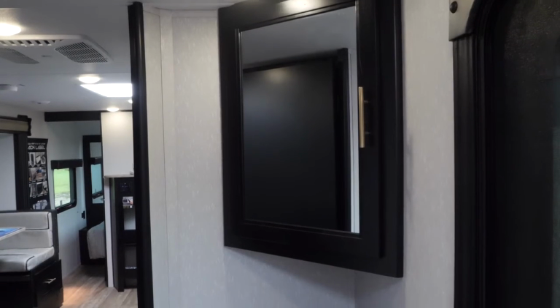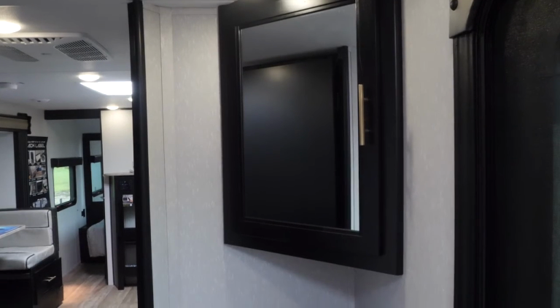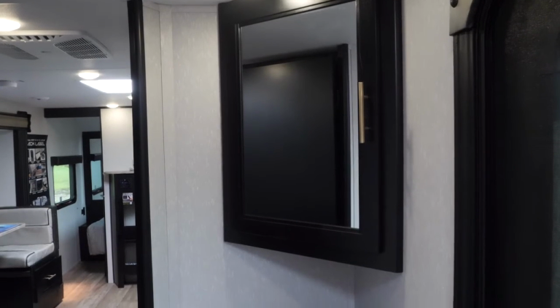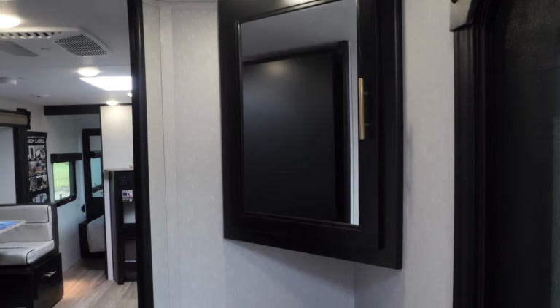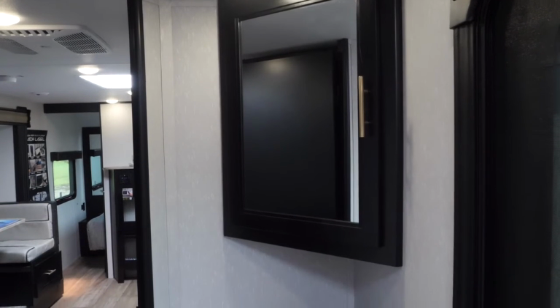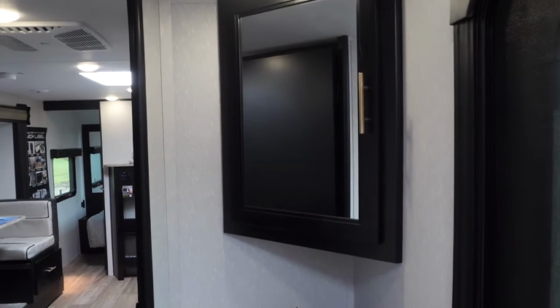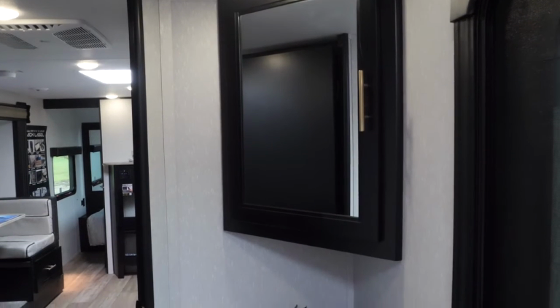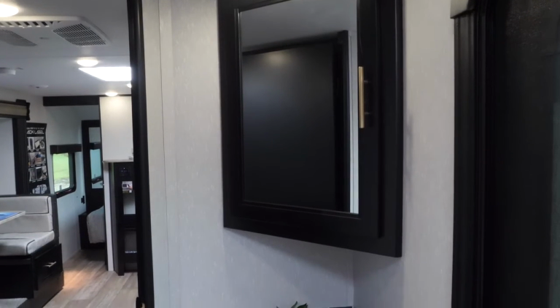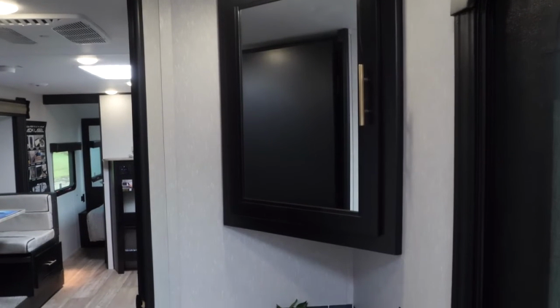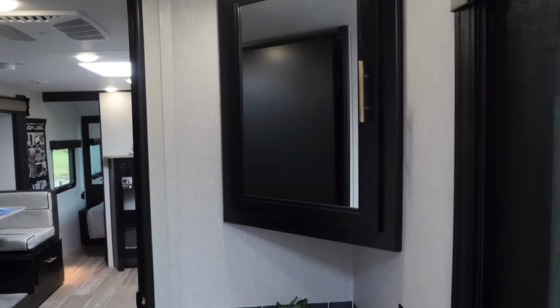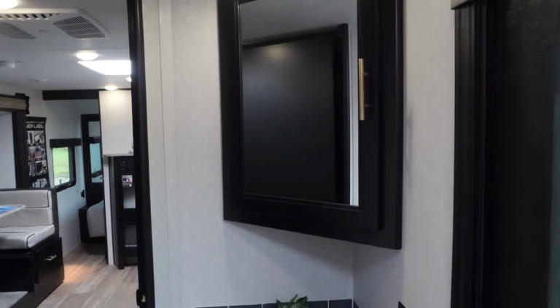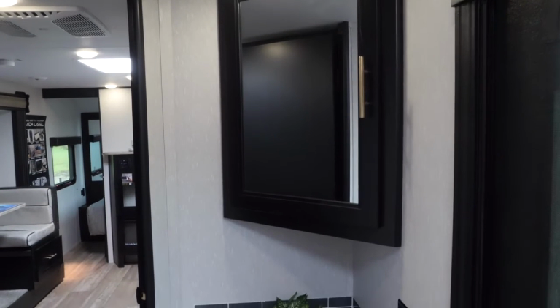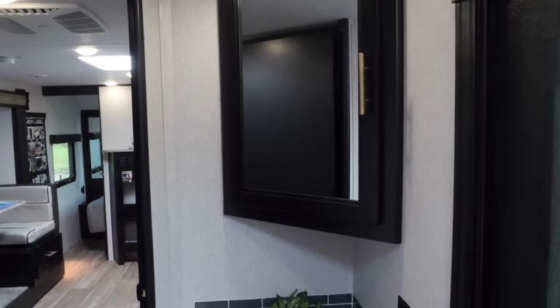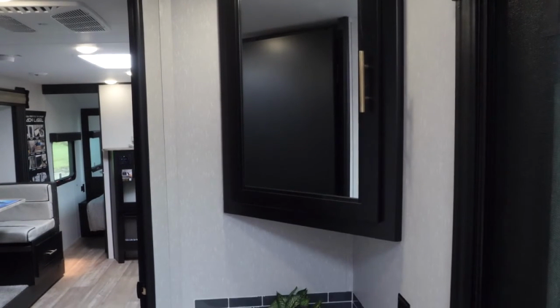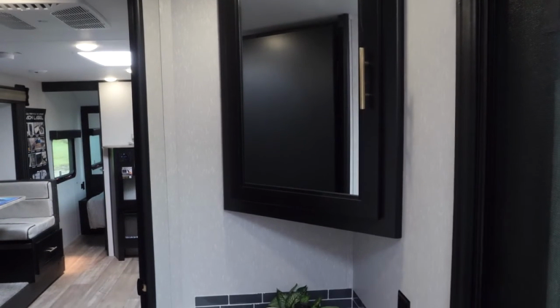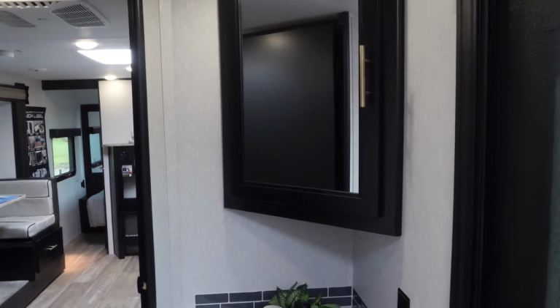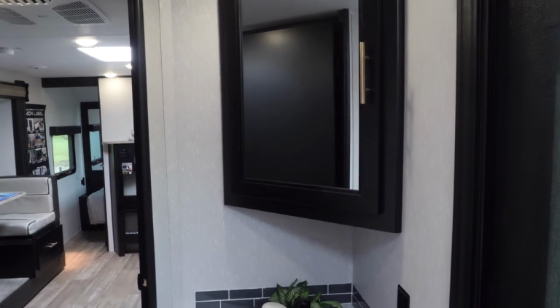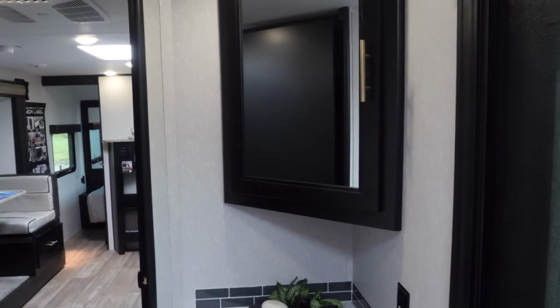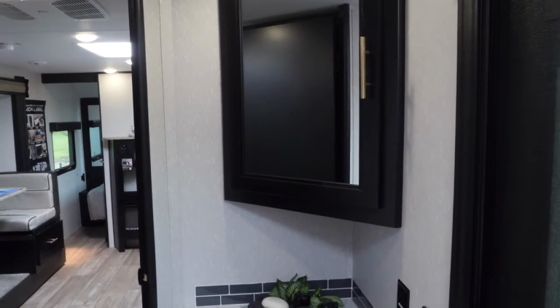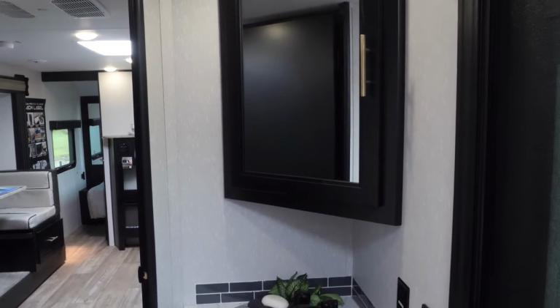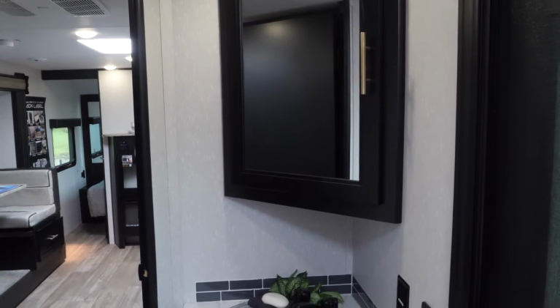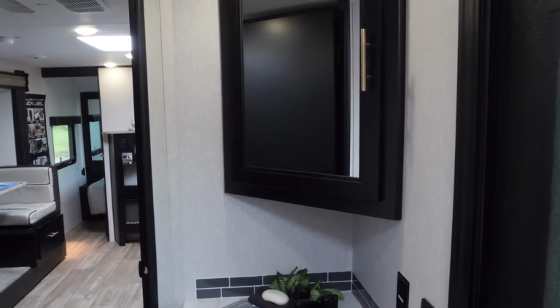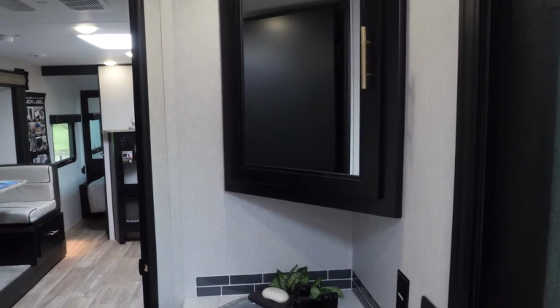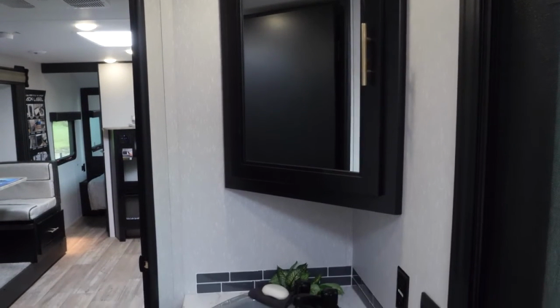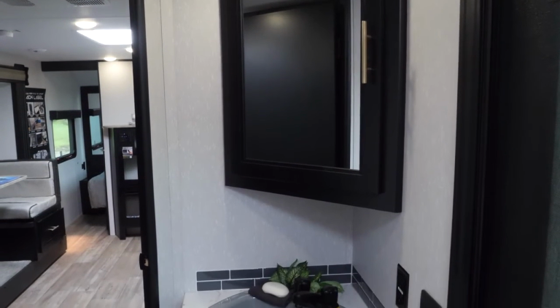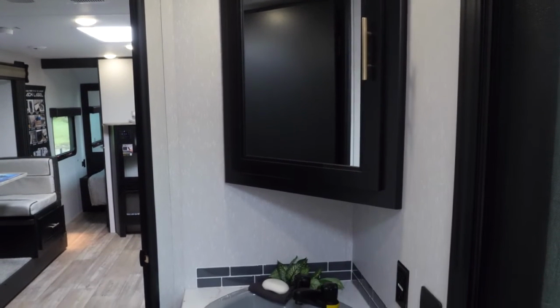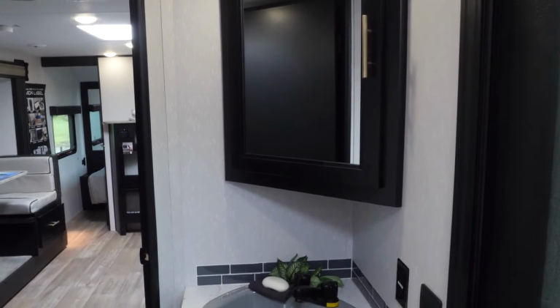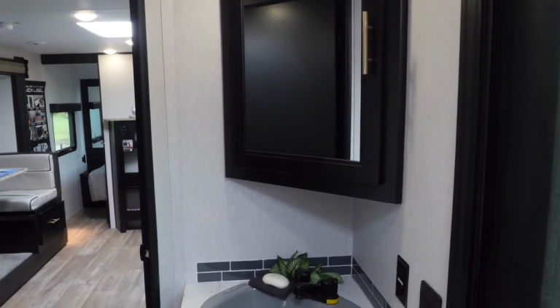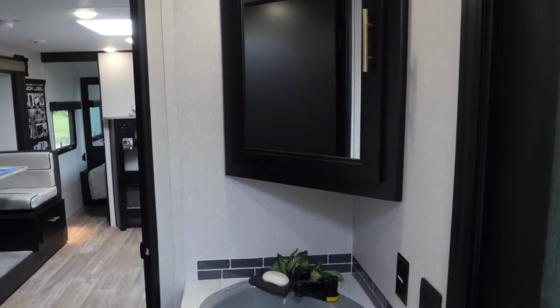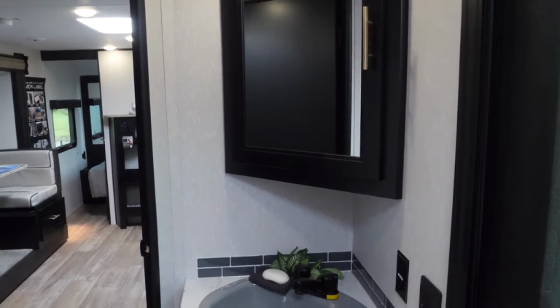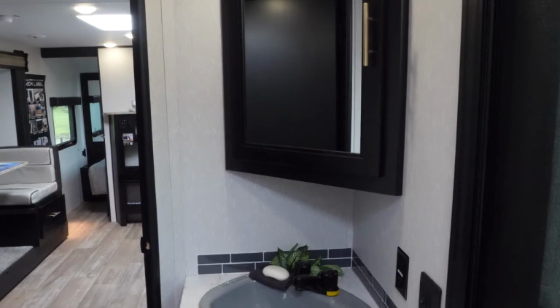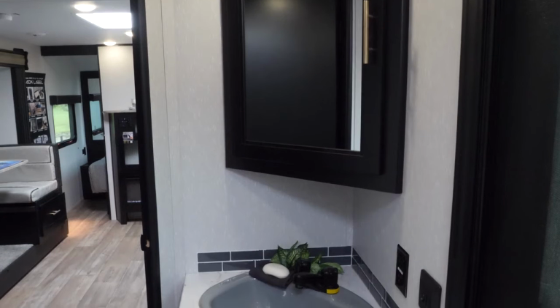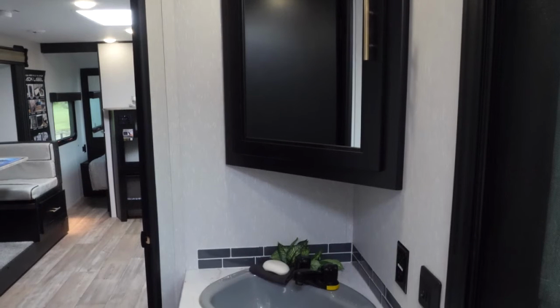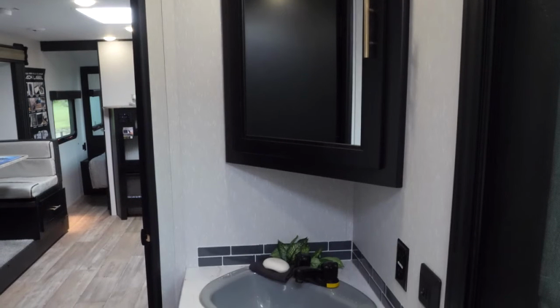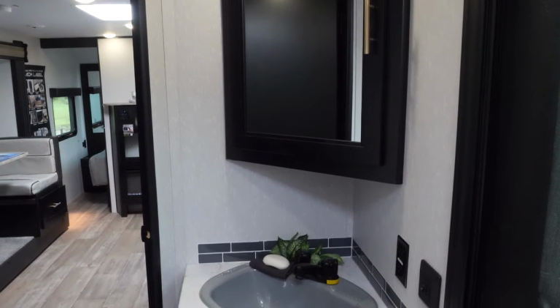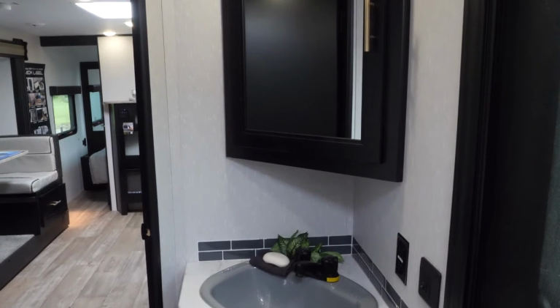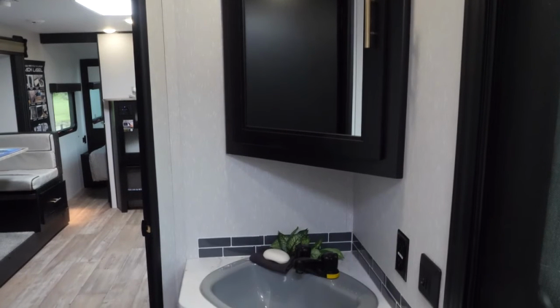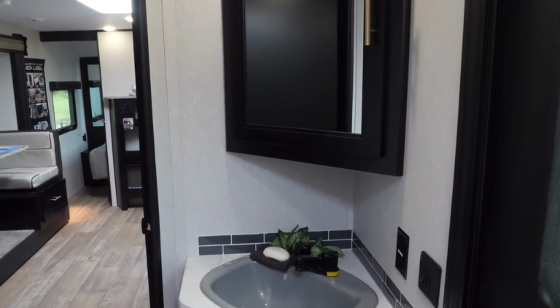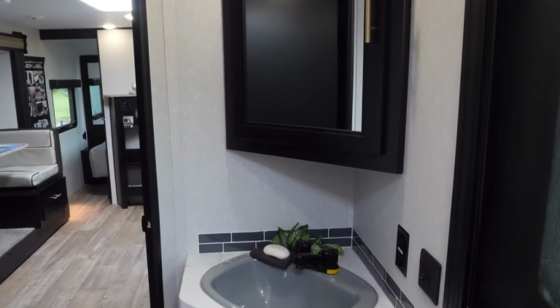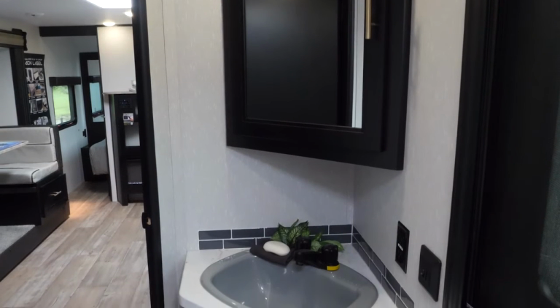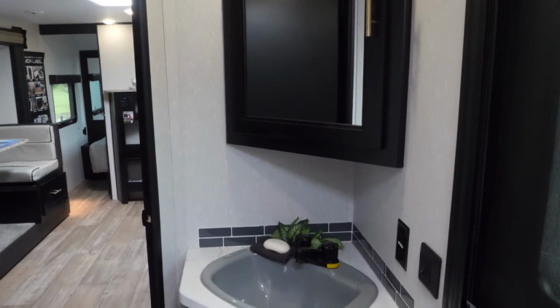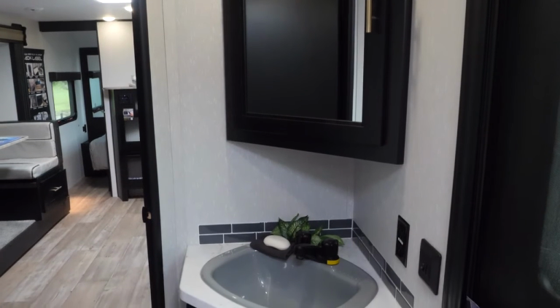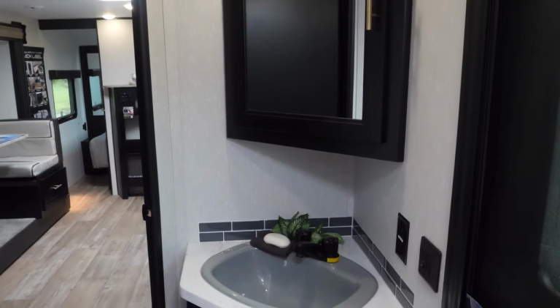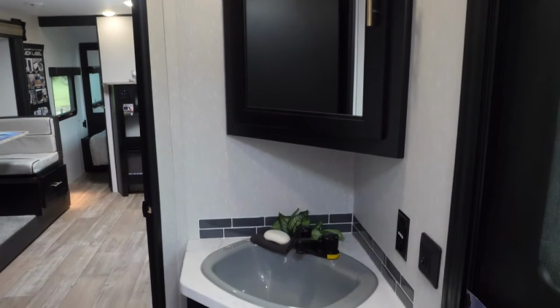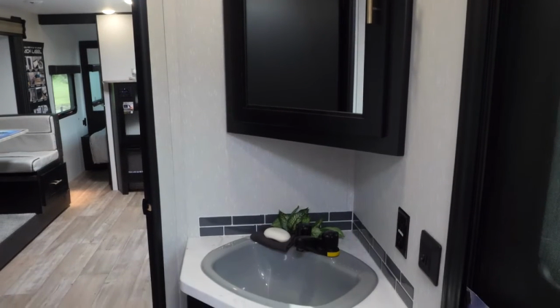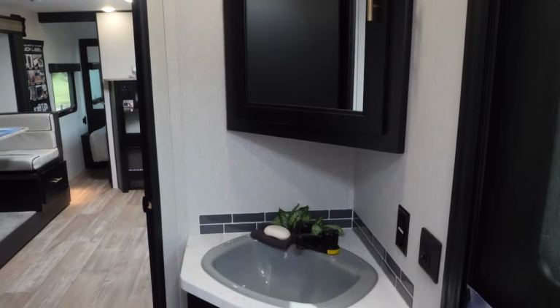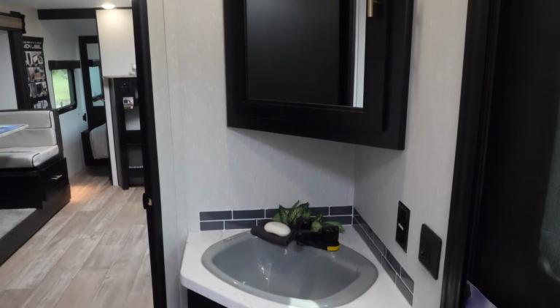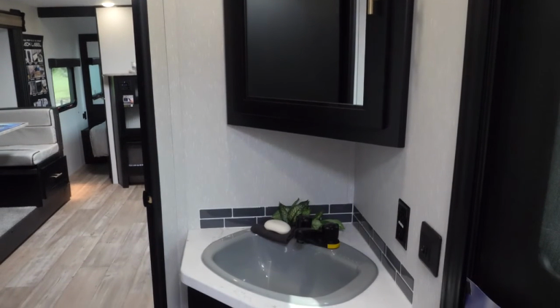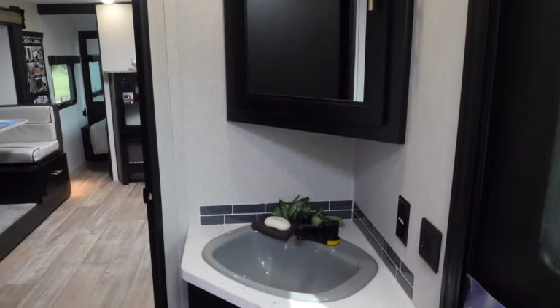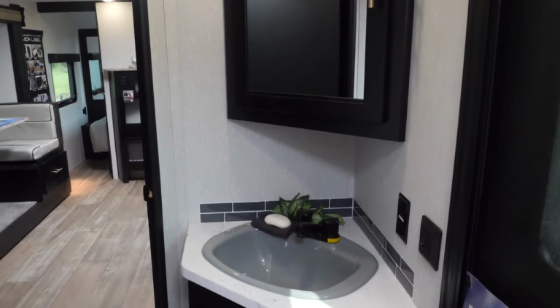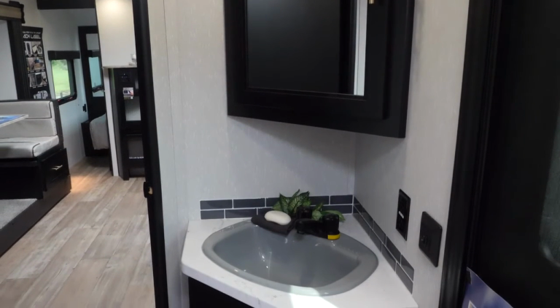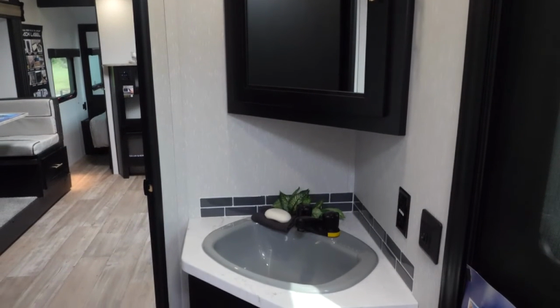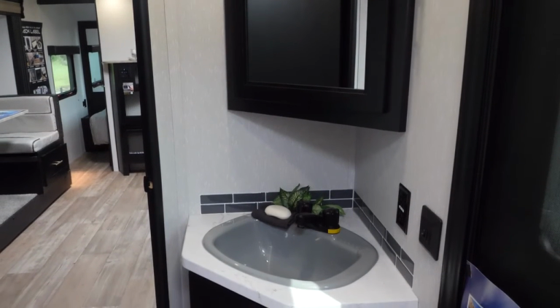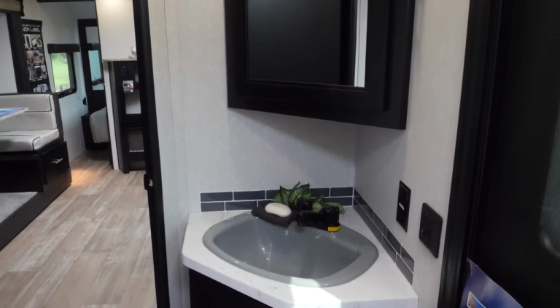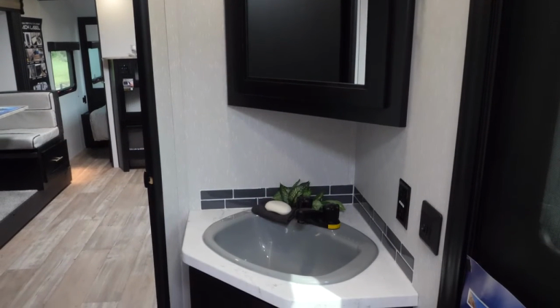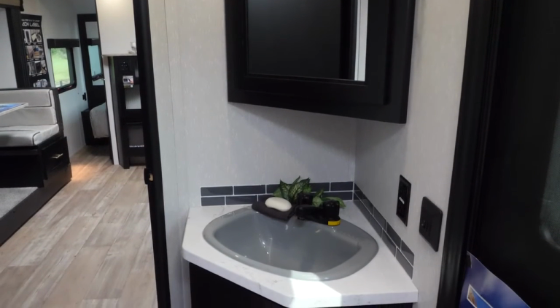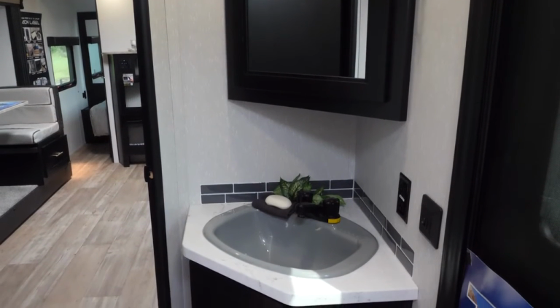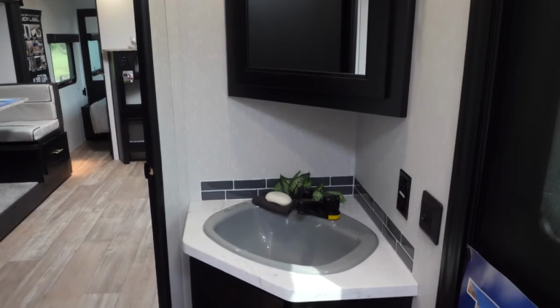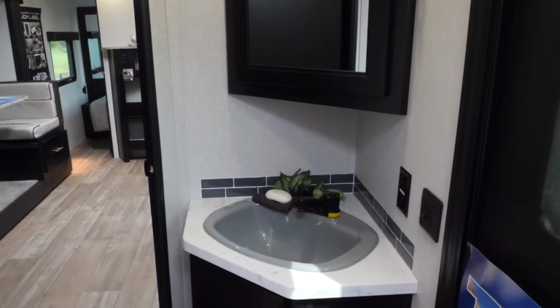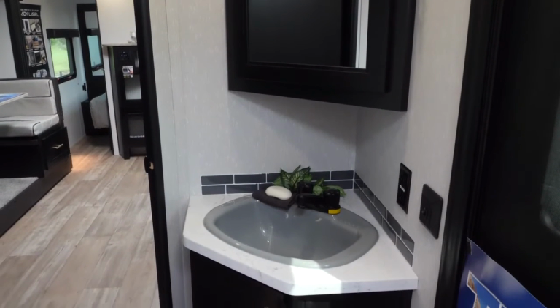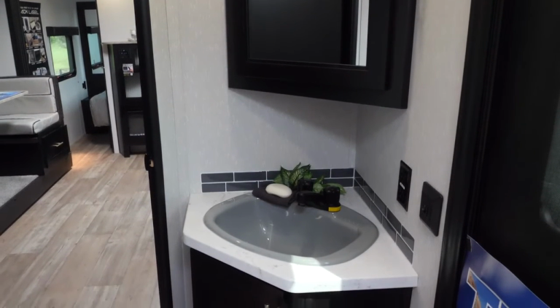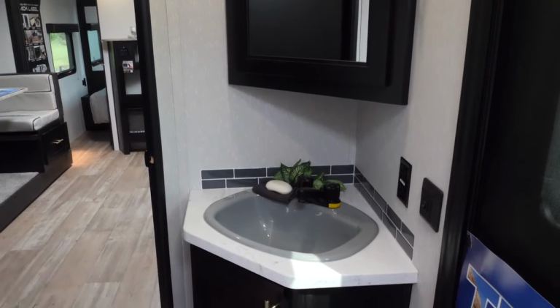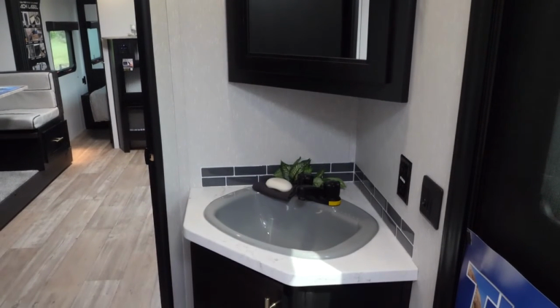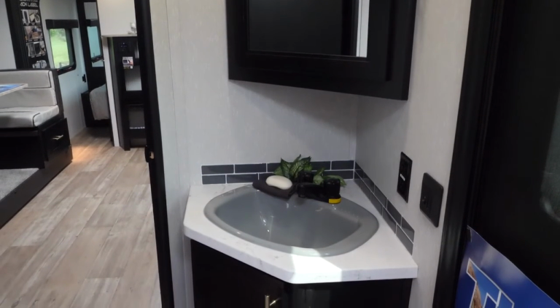In this area you're gonna have your large vanity, full-size shower, and plenty of space in that large bathroom.